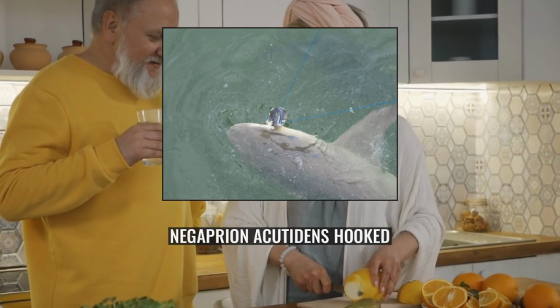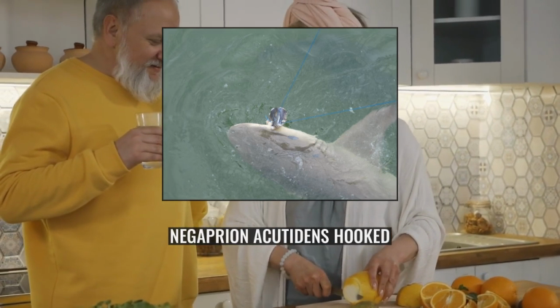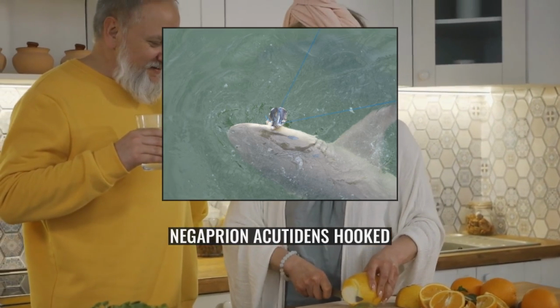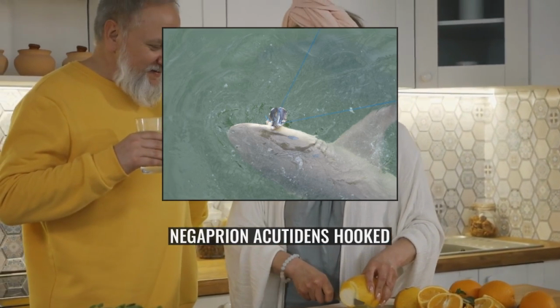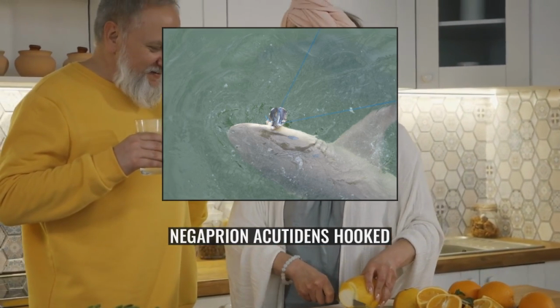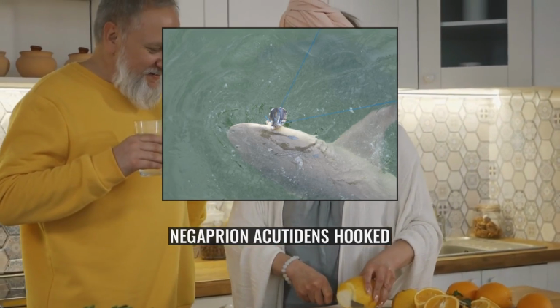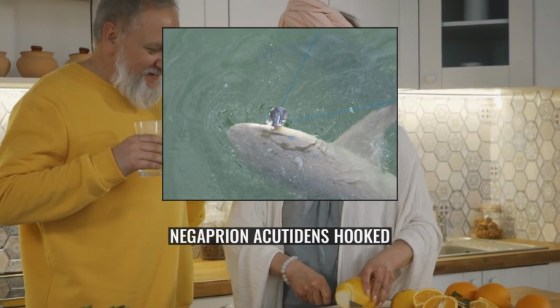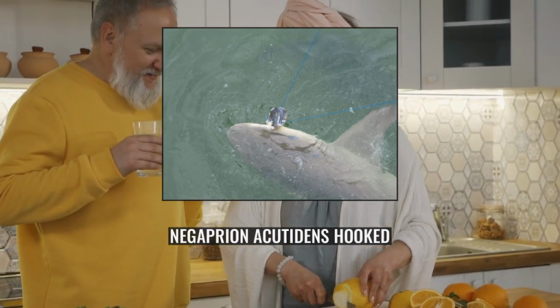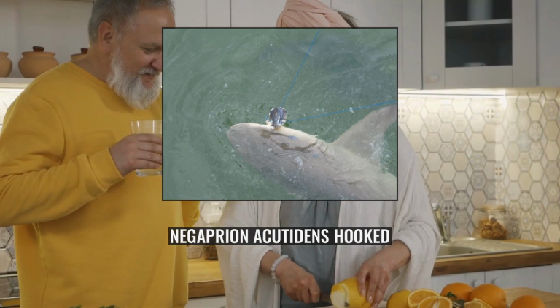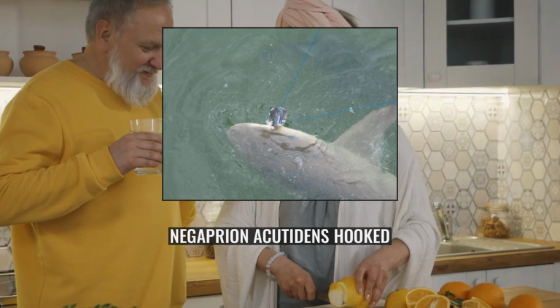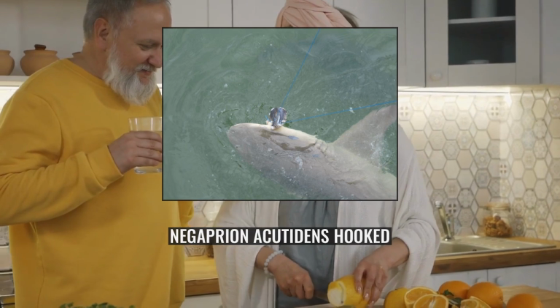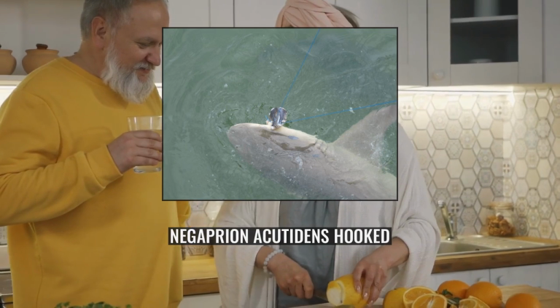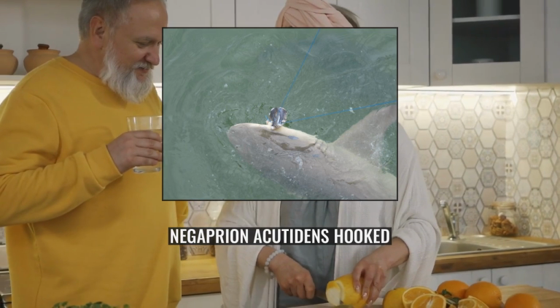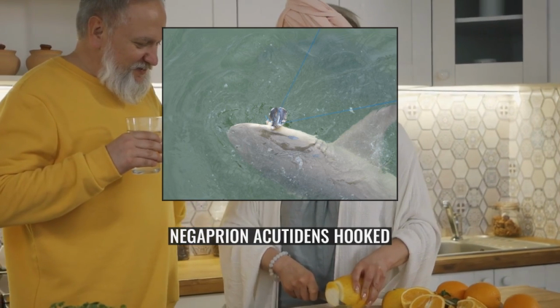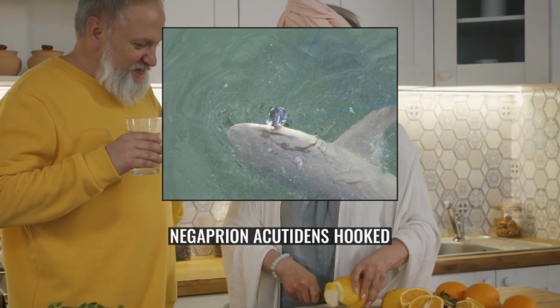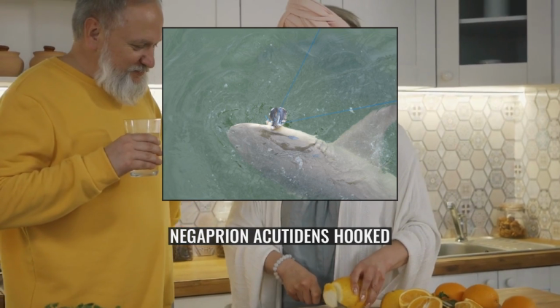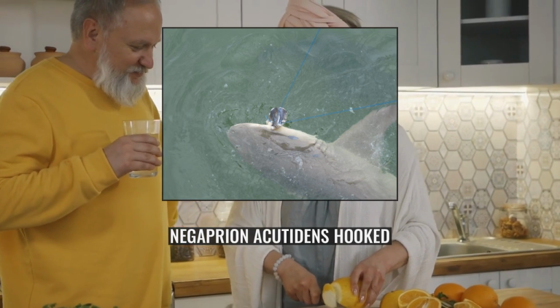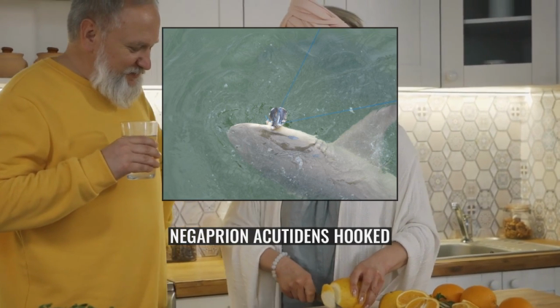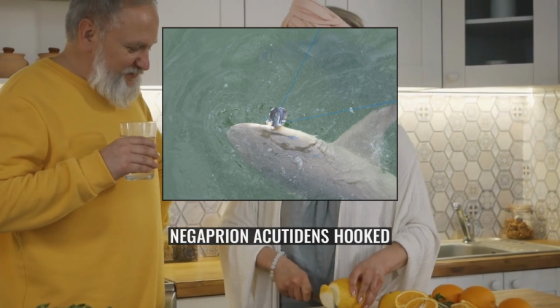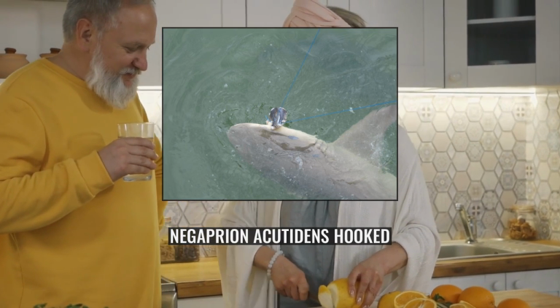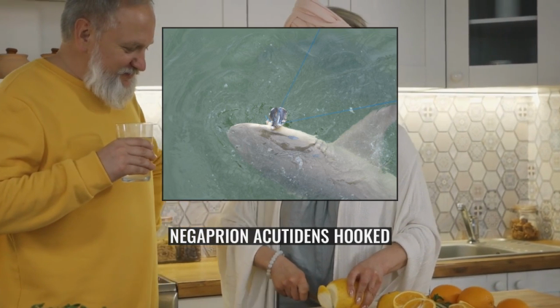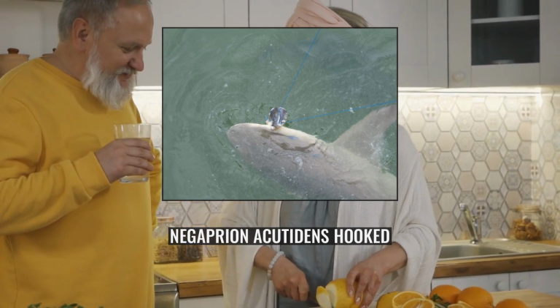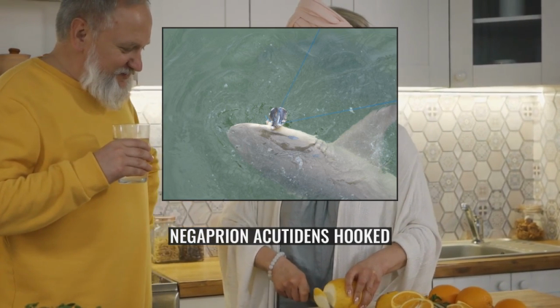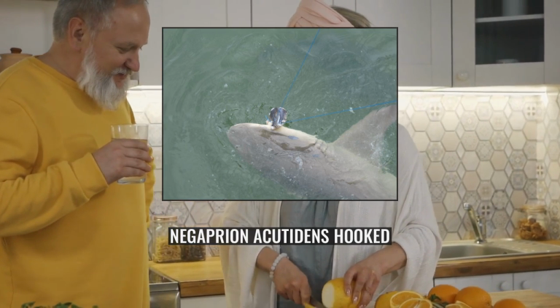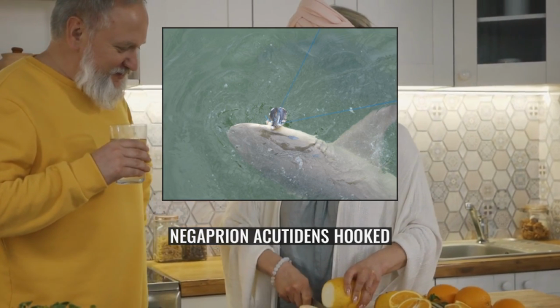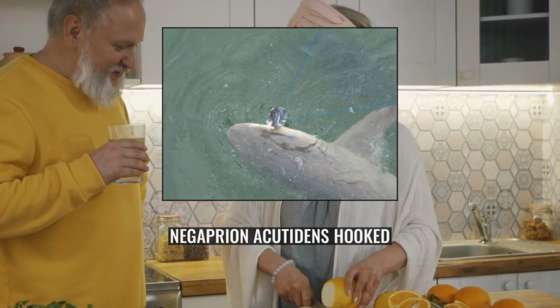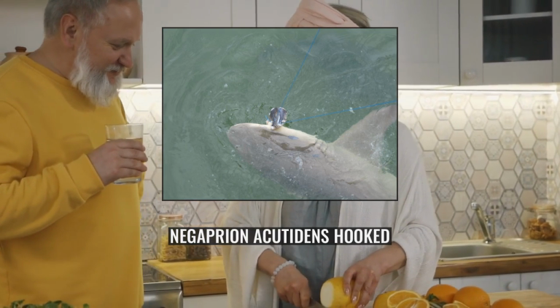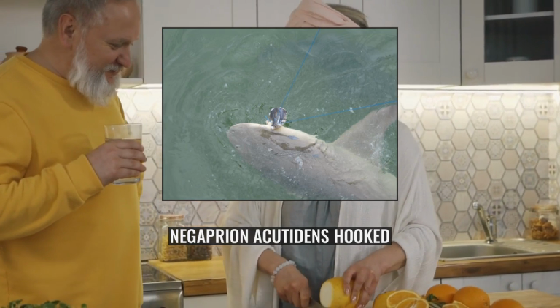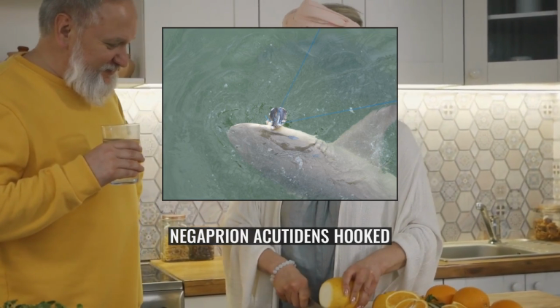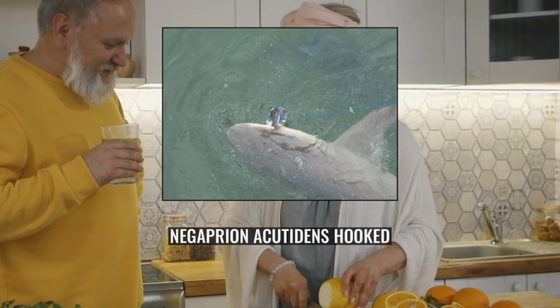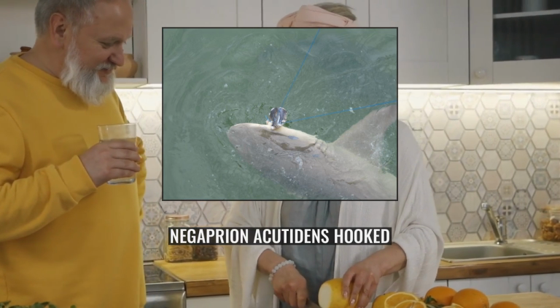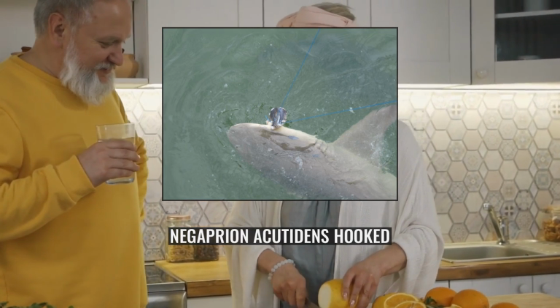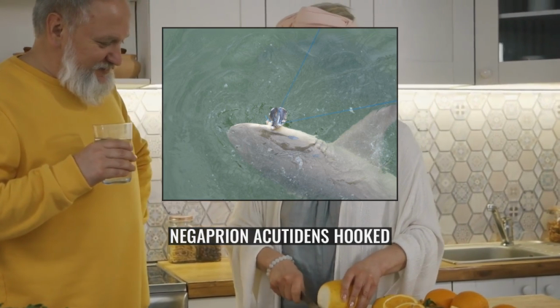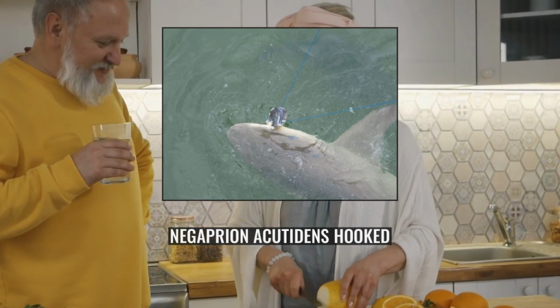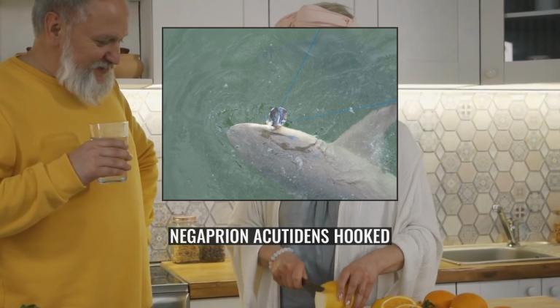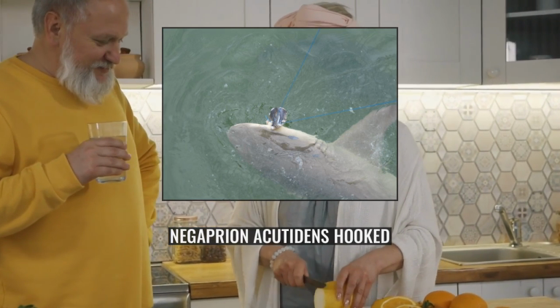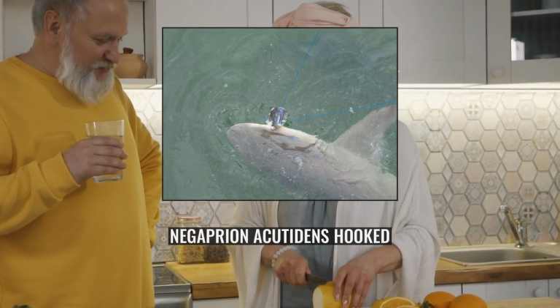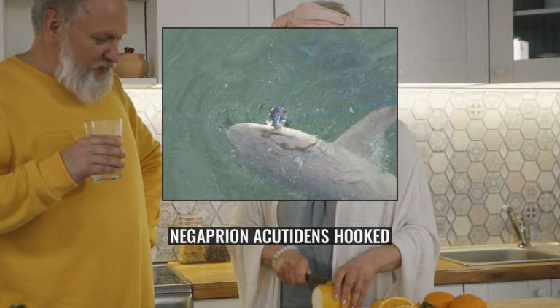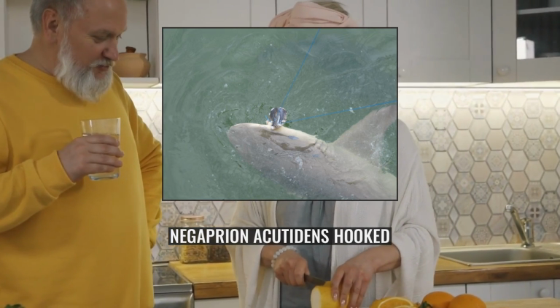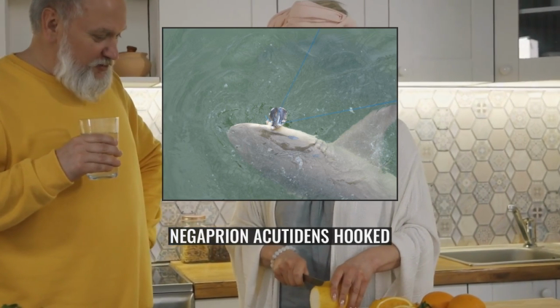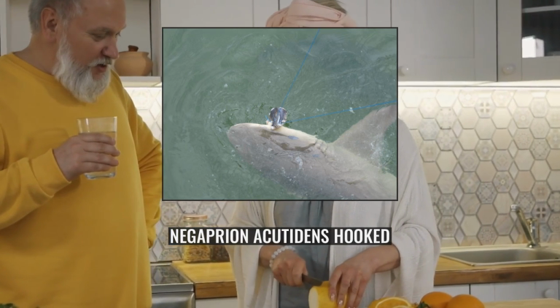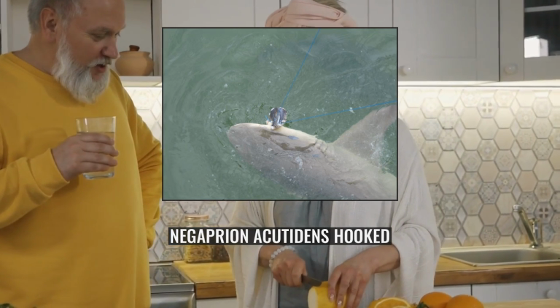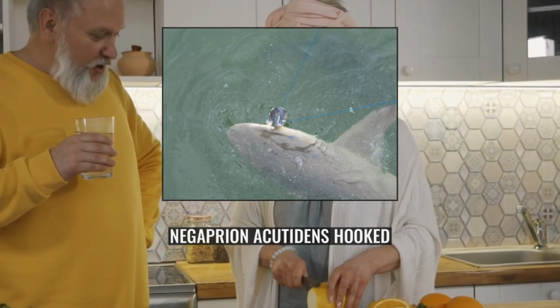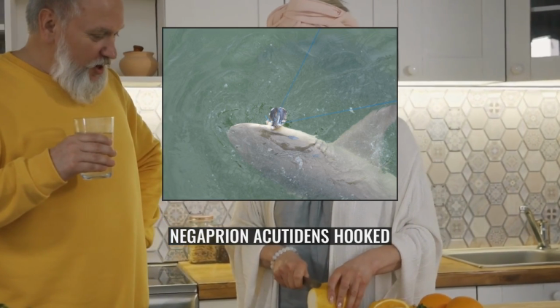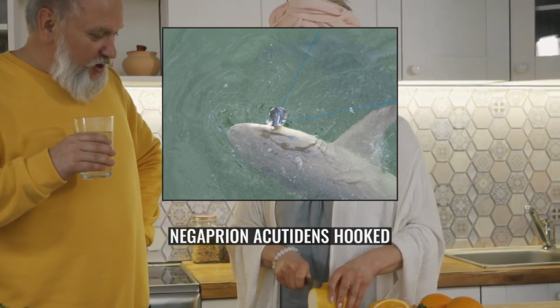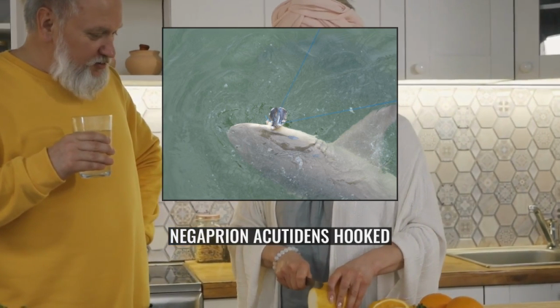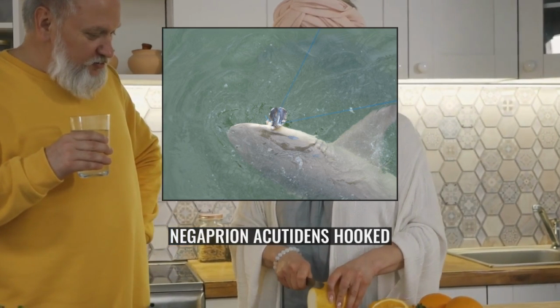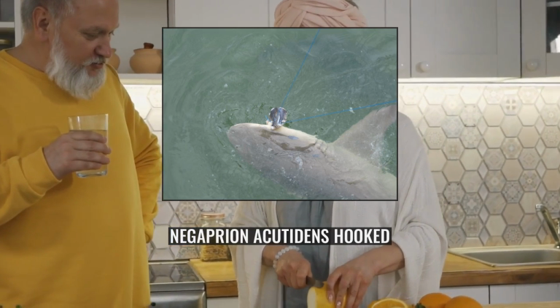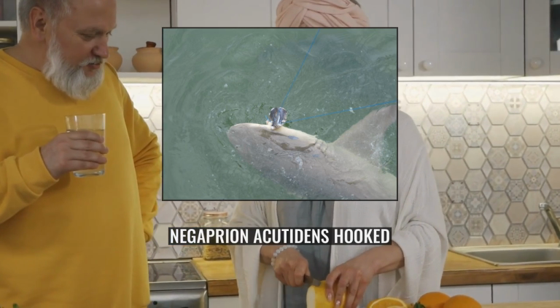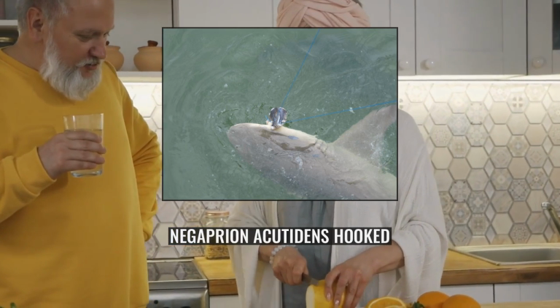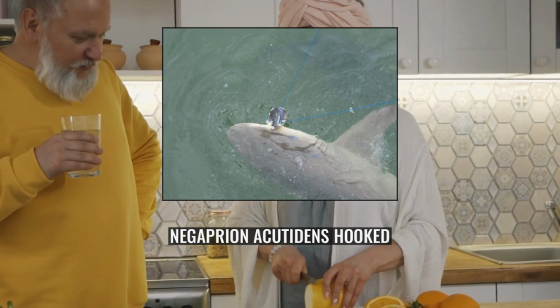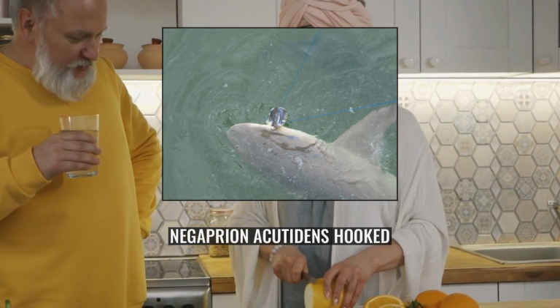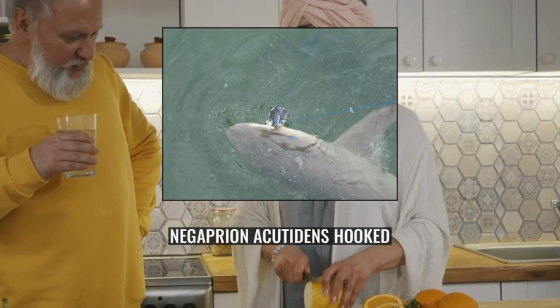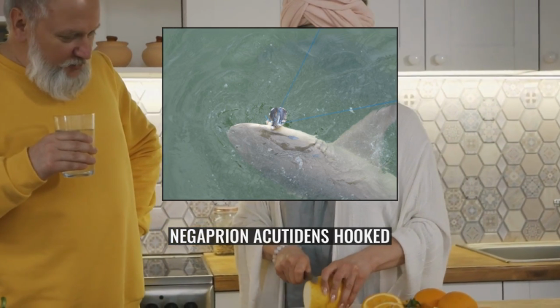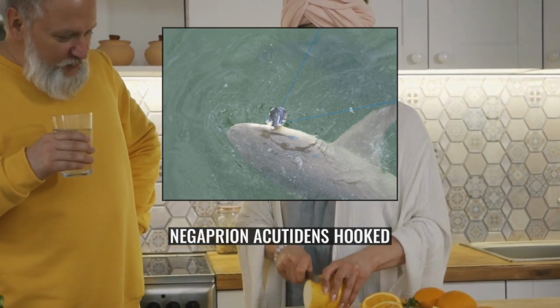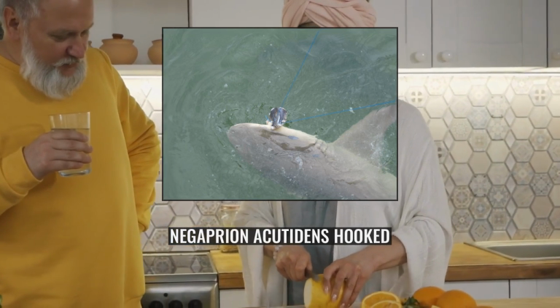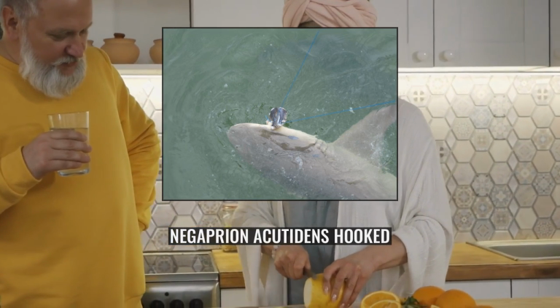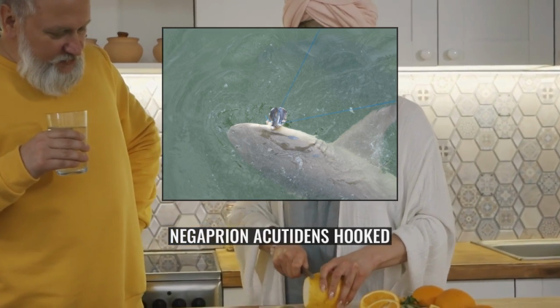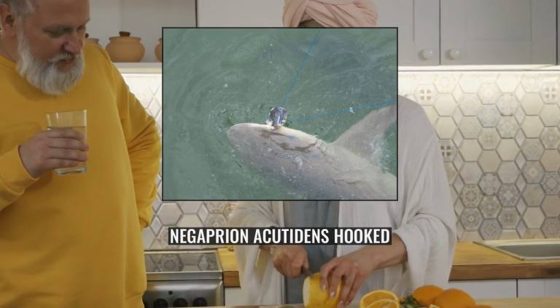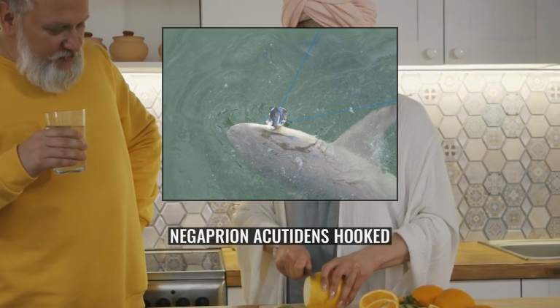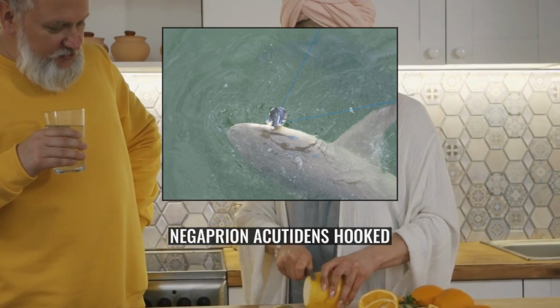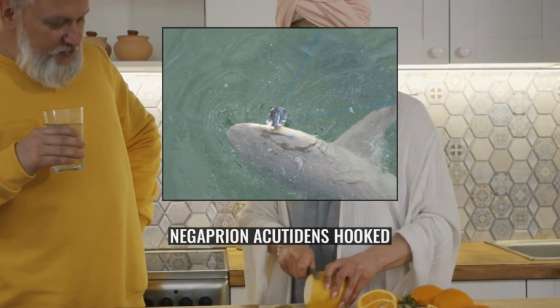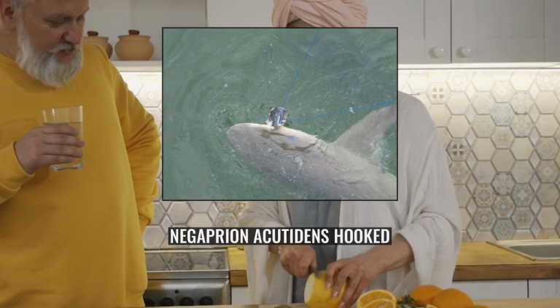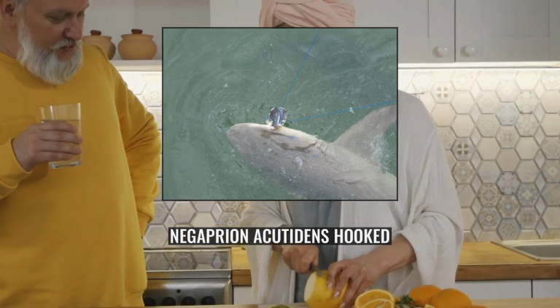Off Australia, the Sicklefin Lemon Shark is taken in only small numbers intentionally and as bycatch, and has been listed as least concern.